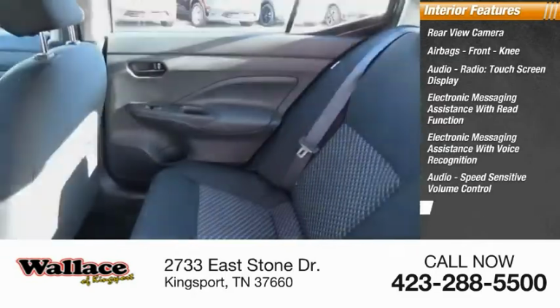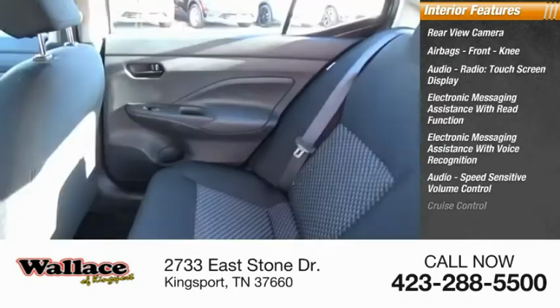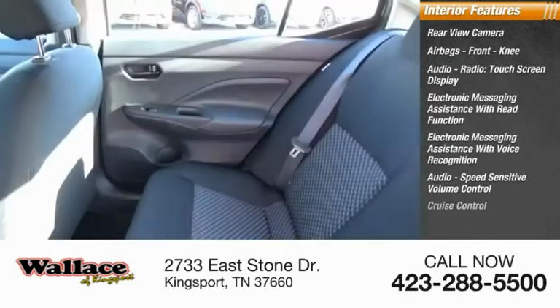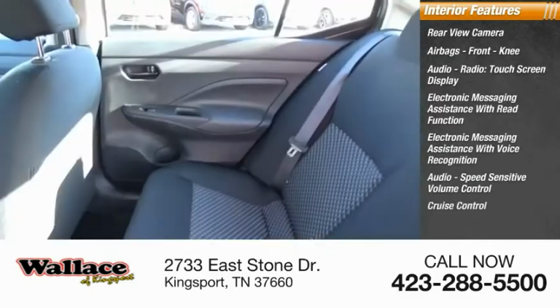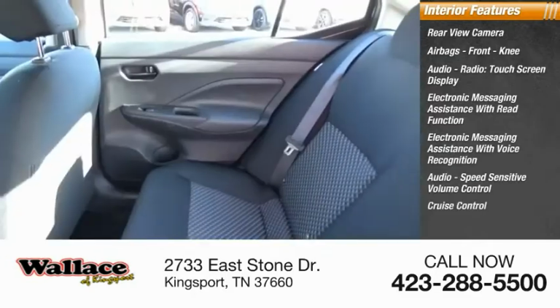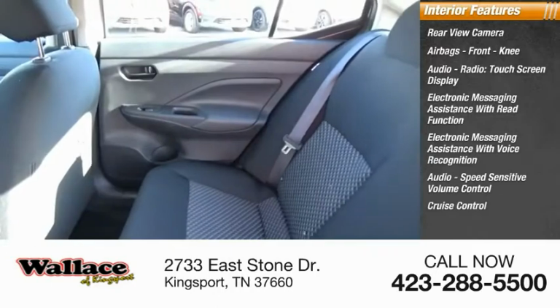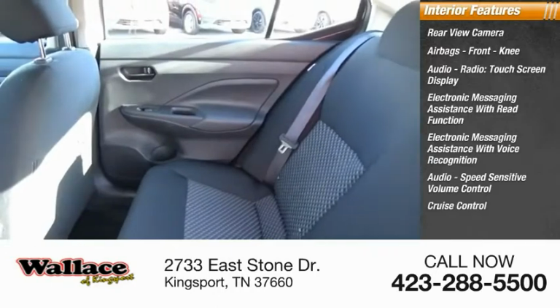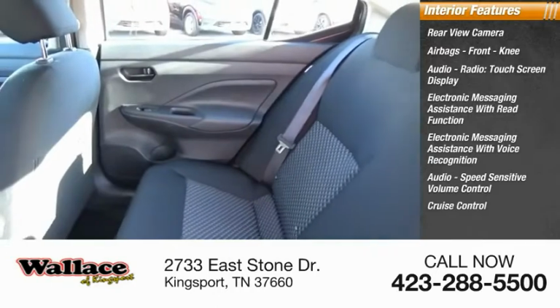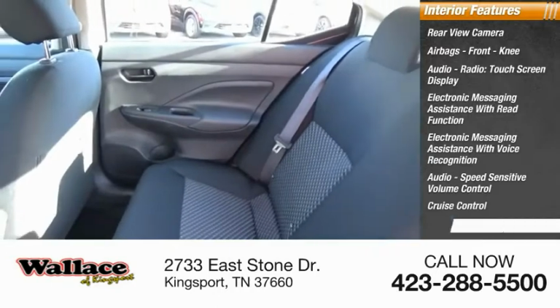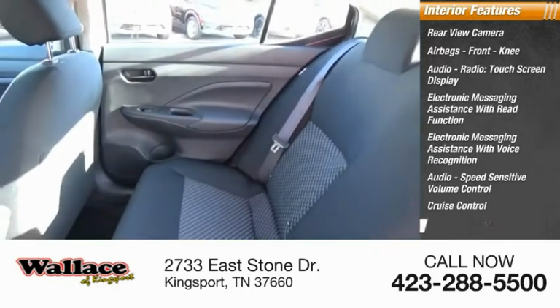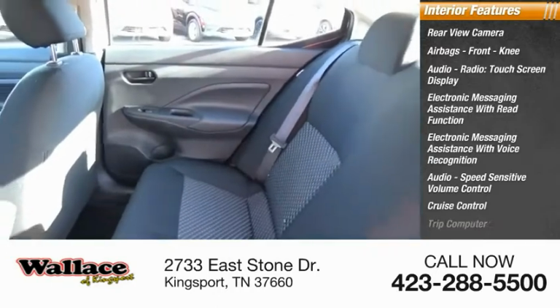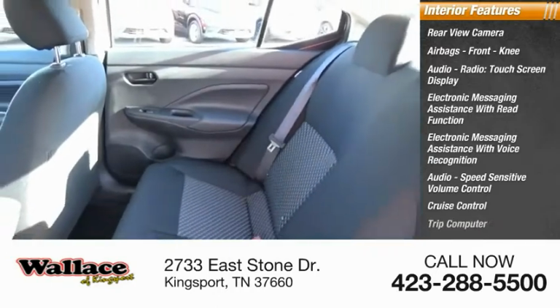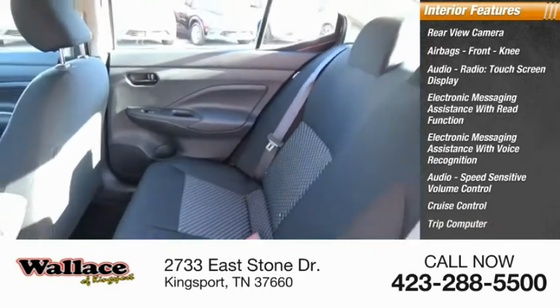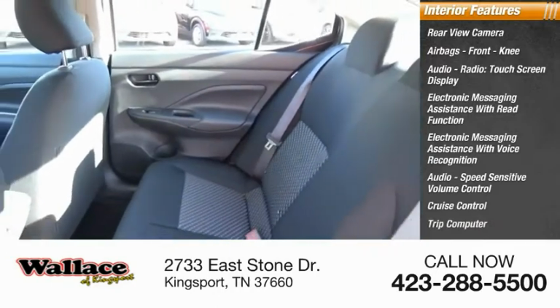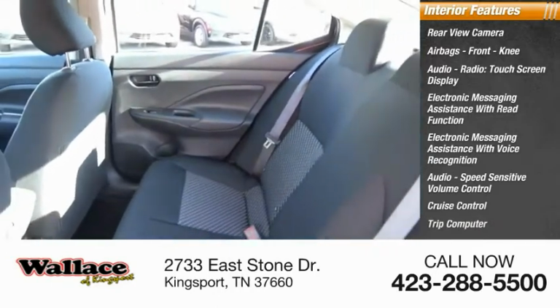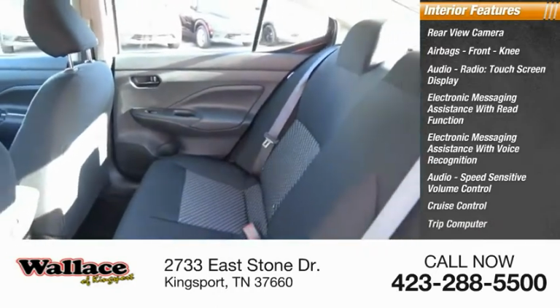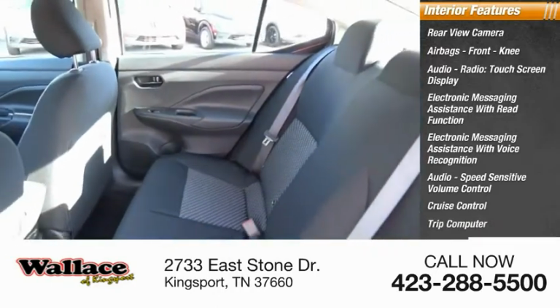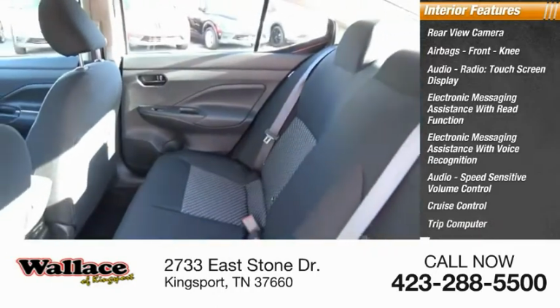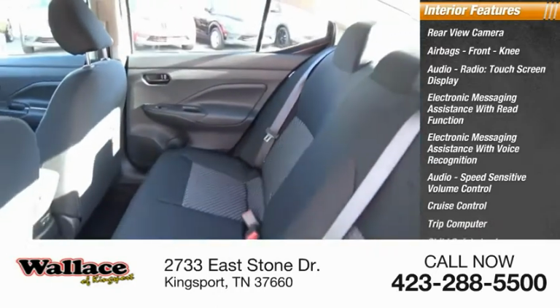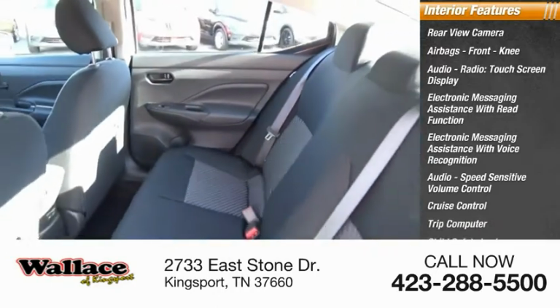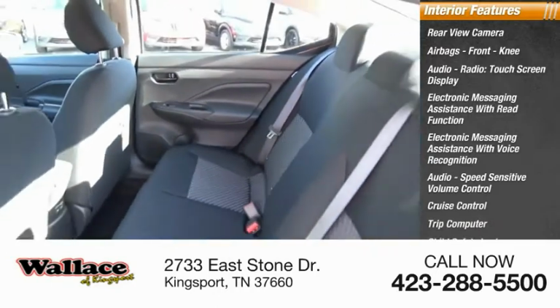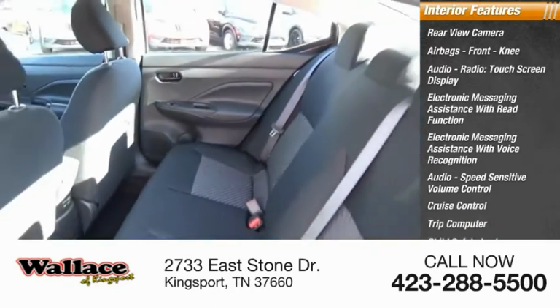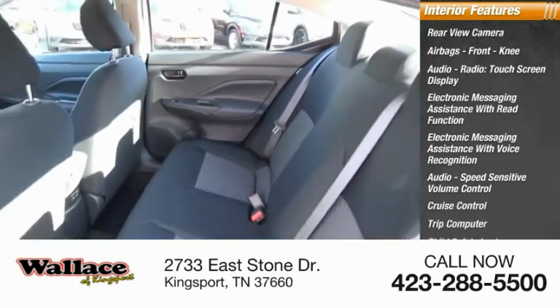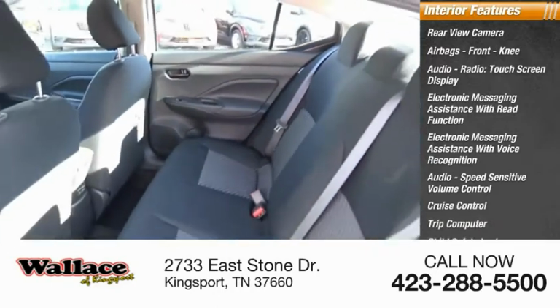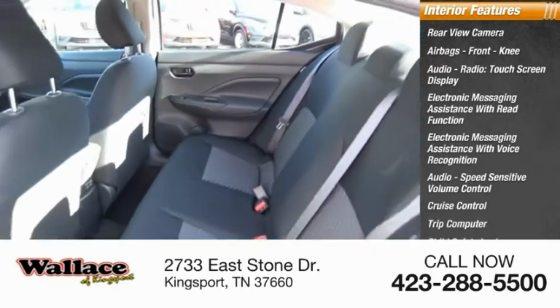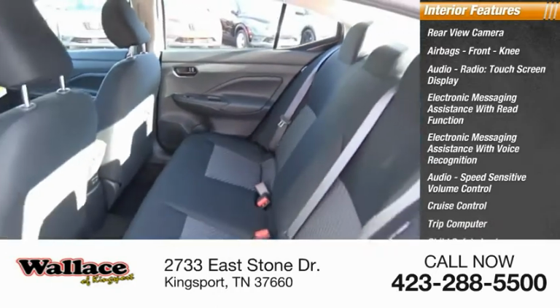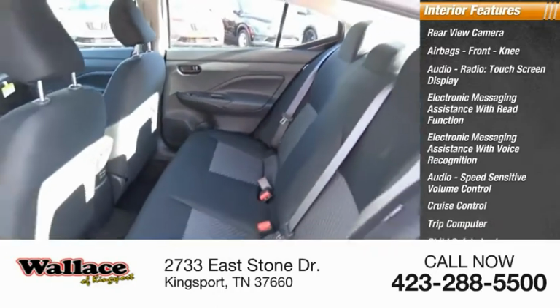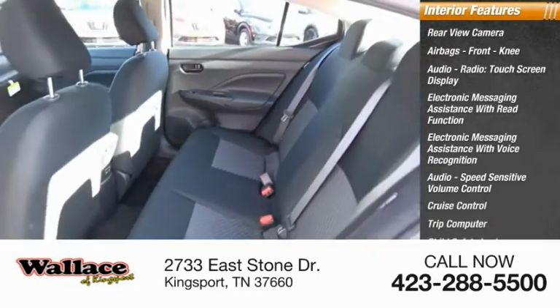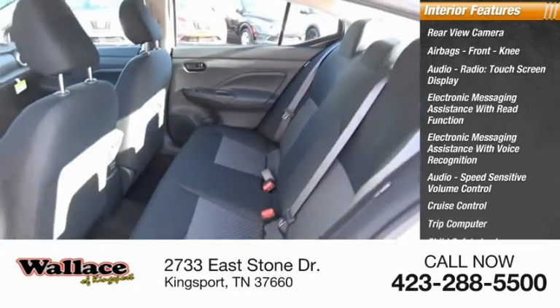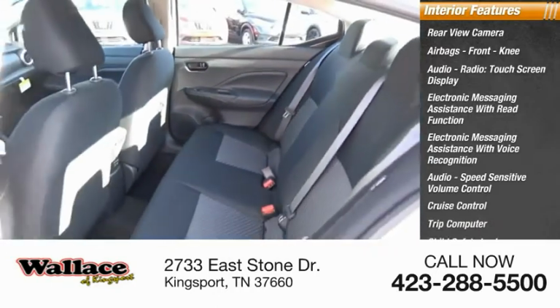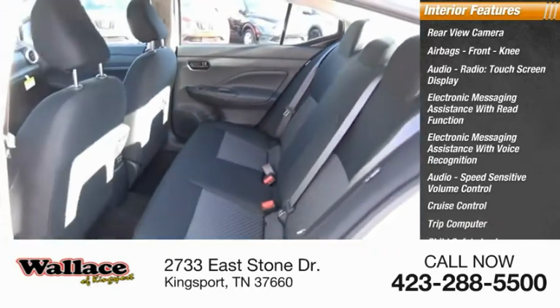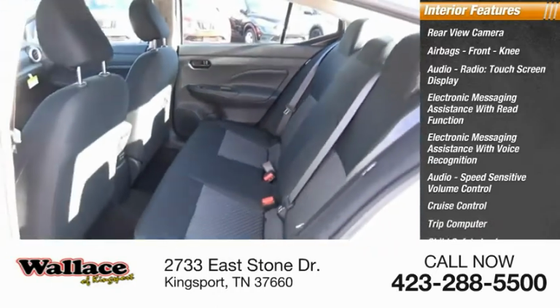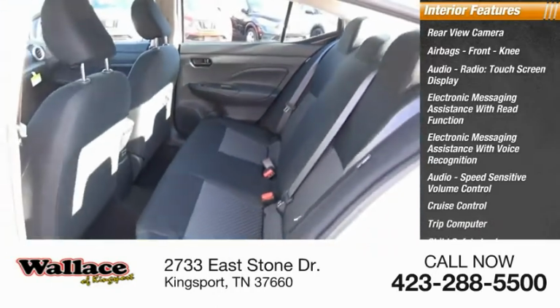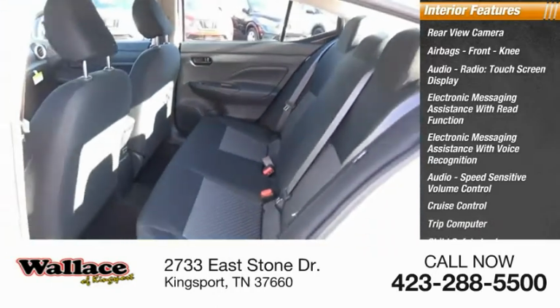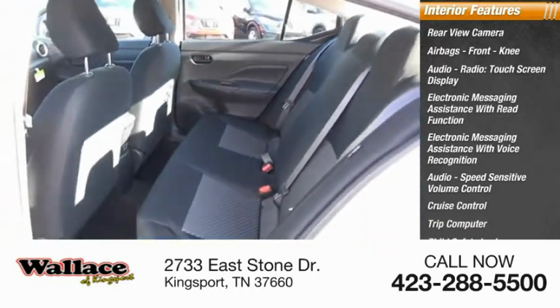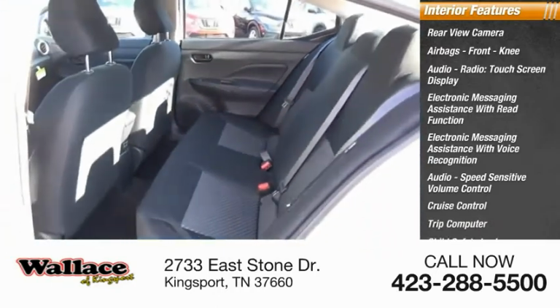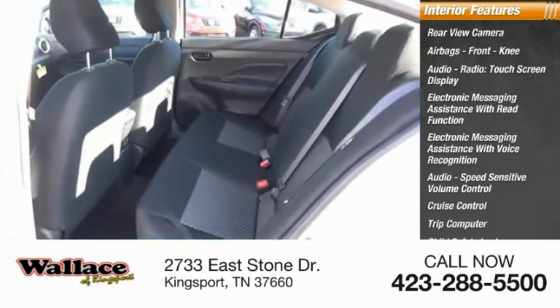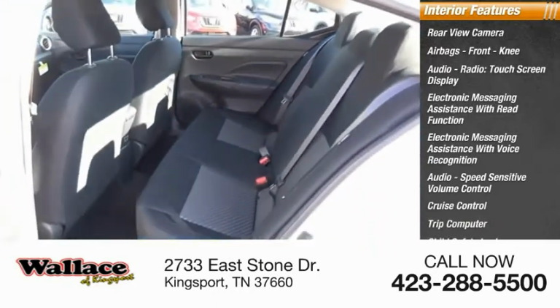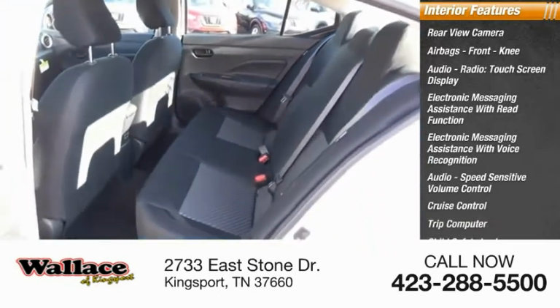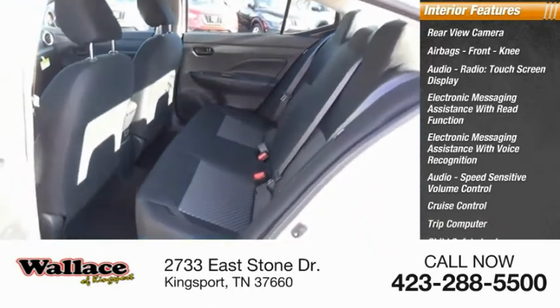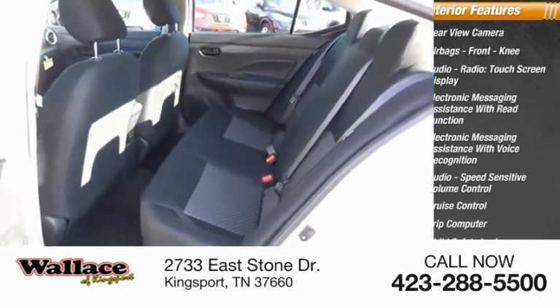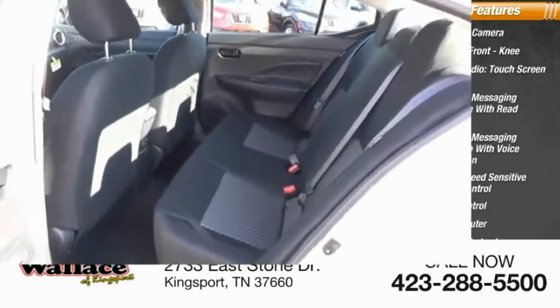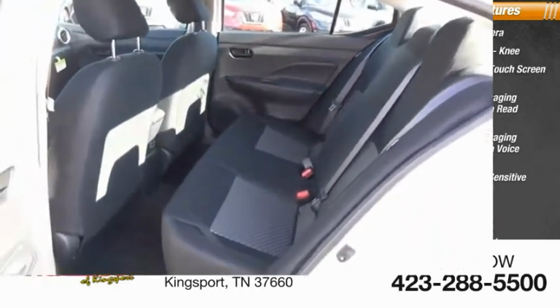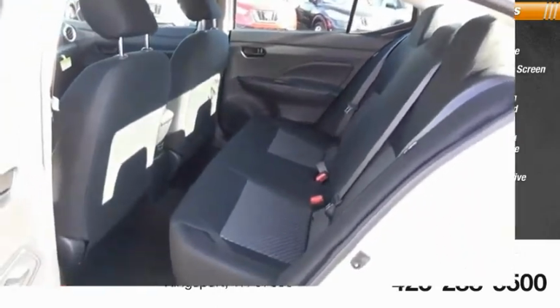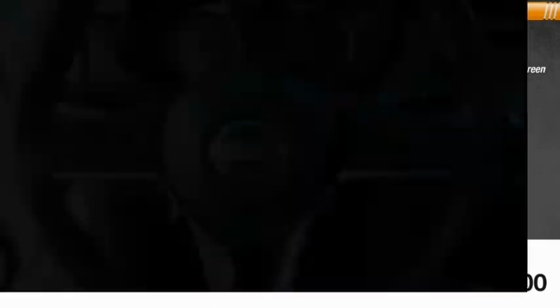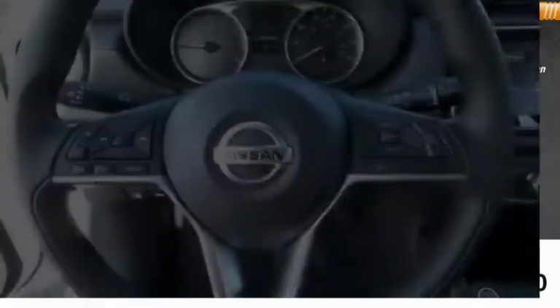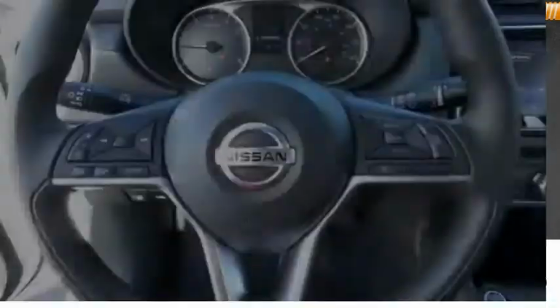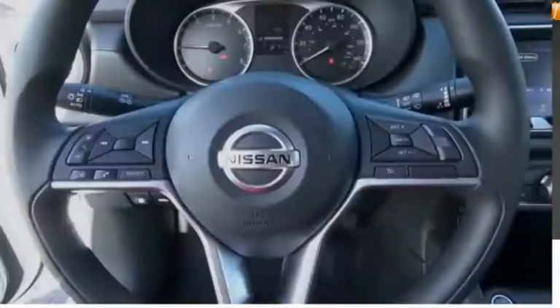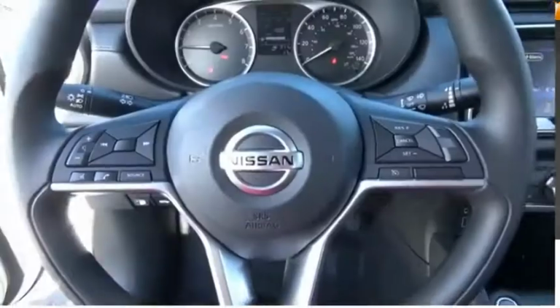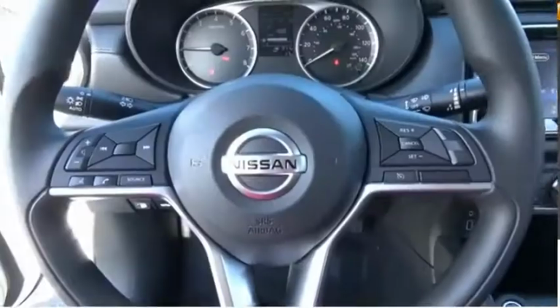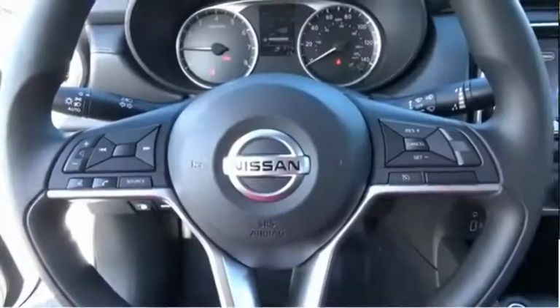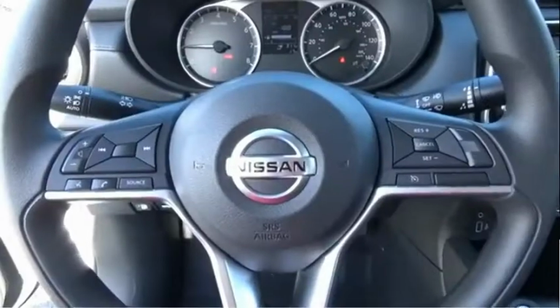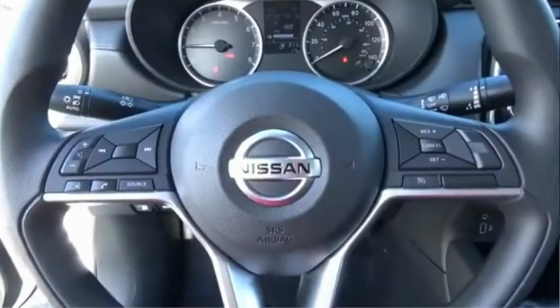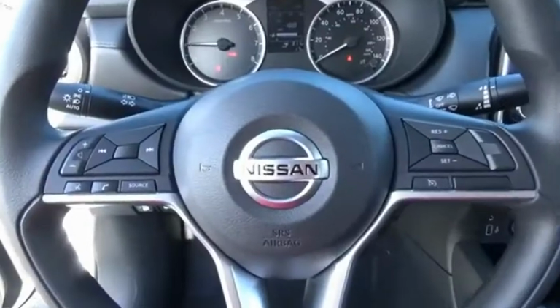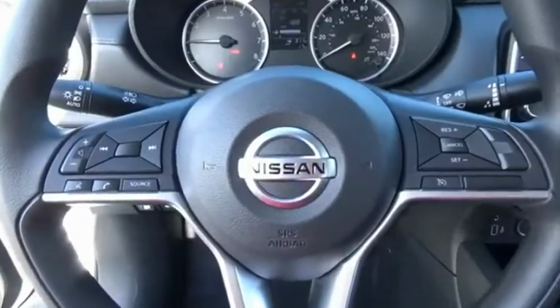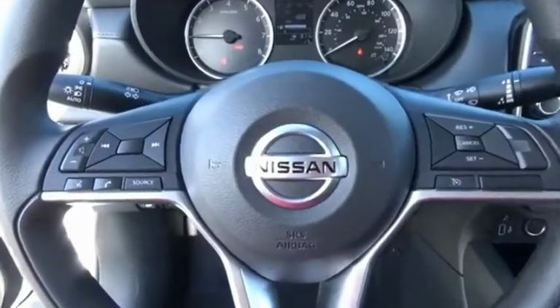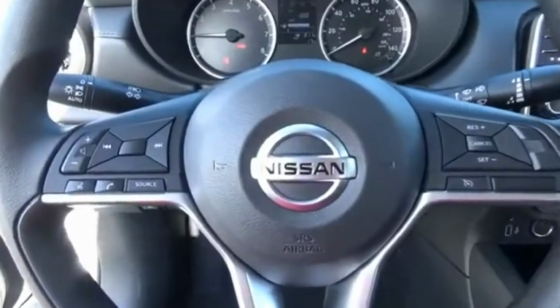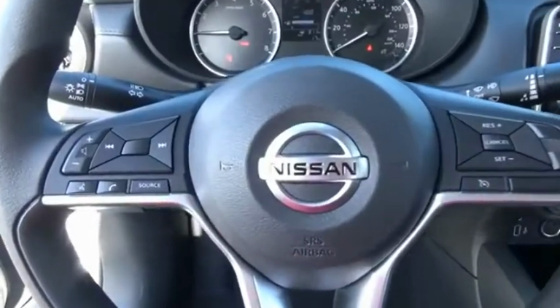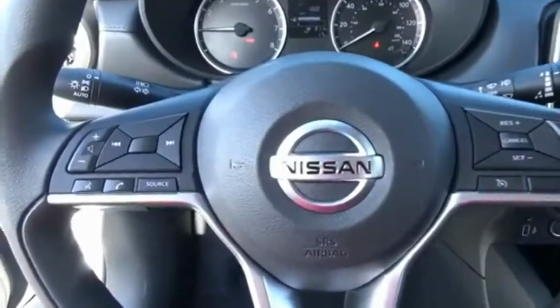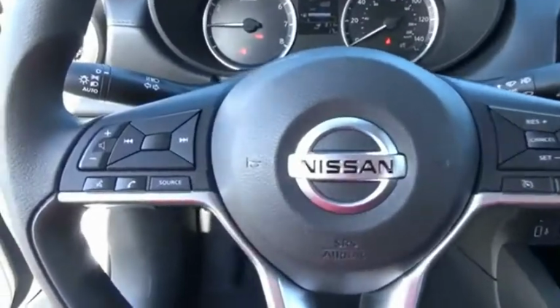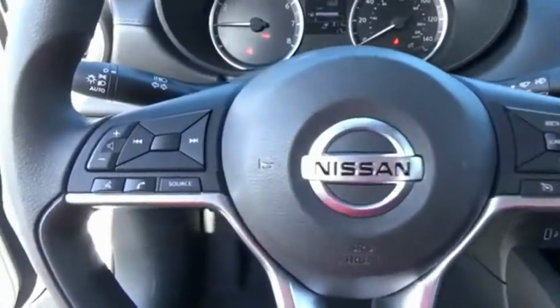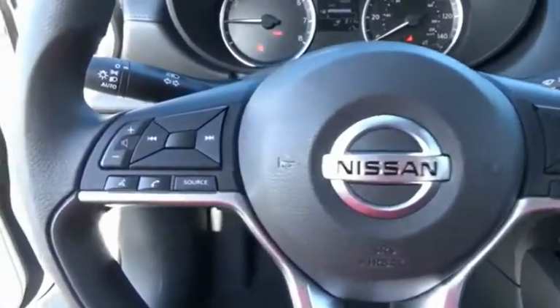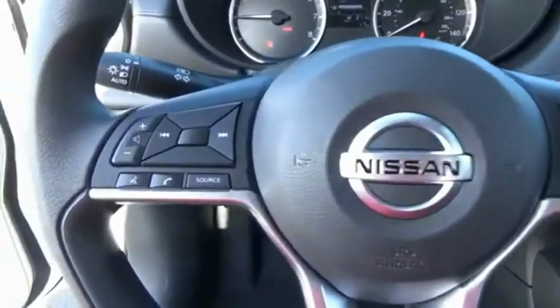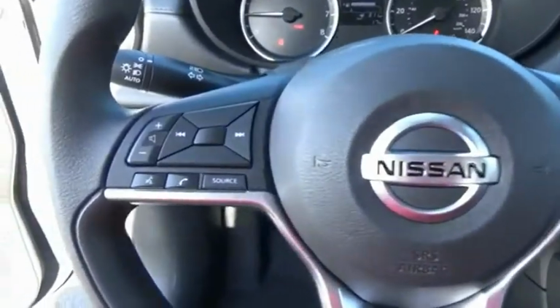Also included: cruise control, trip computer, child safety locks, and multifunction display. Your new ride is just a phone call away.